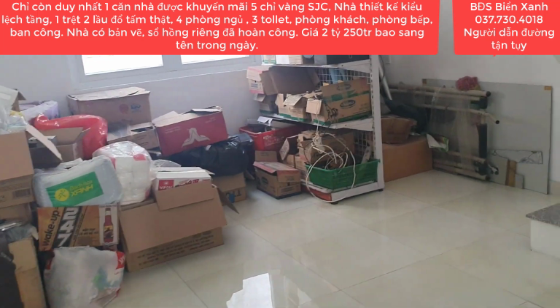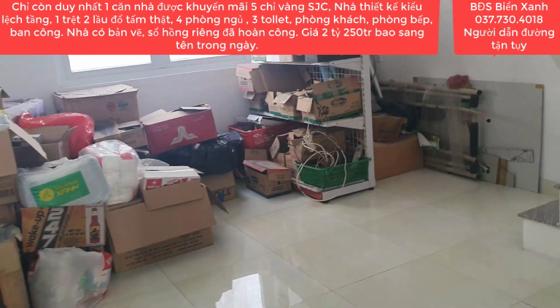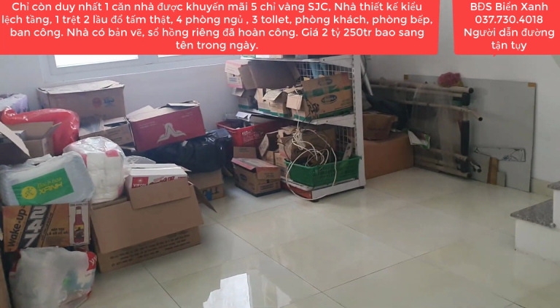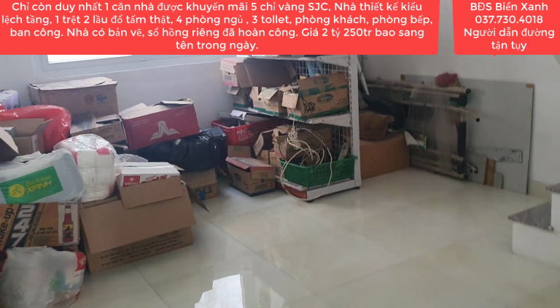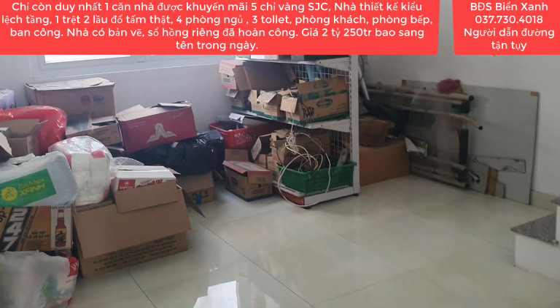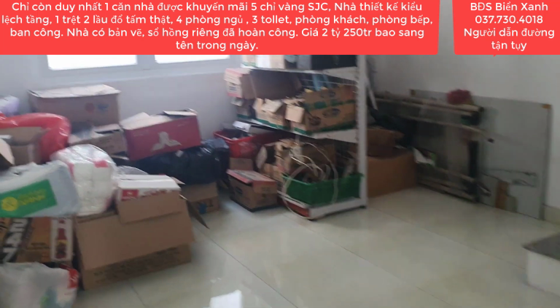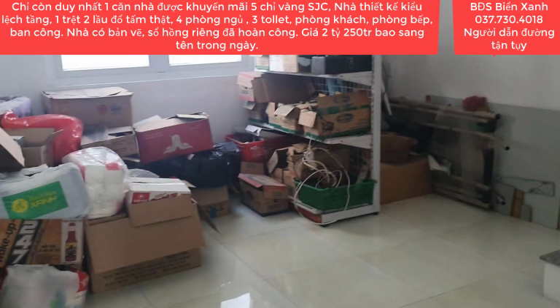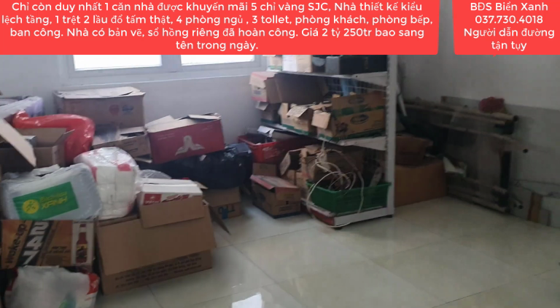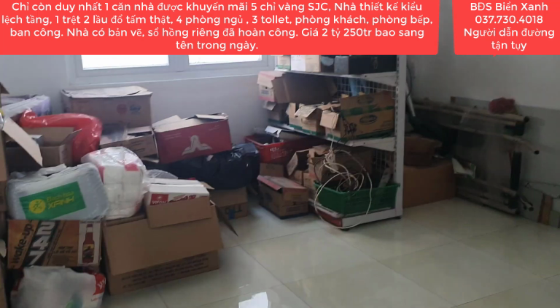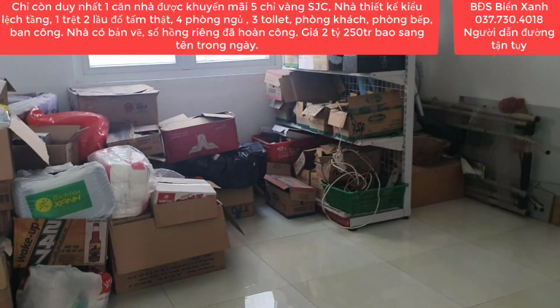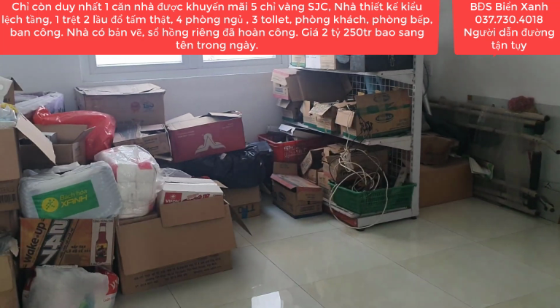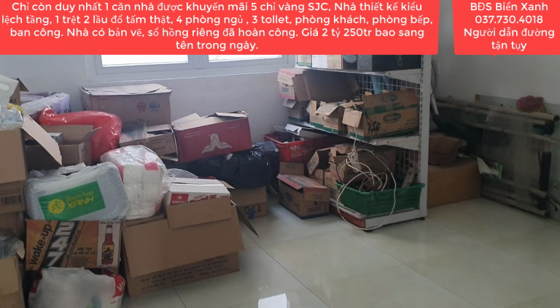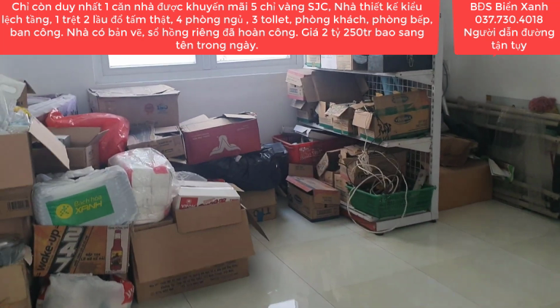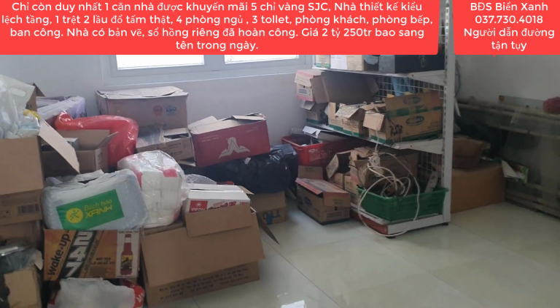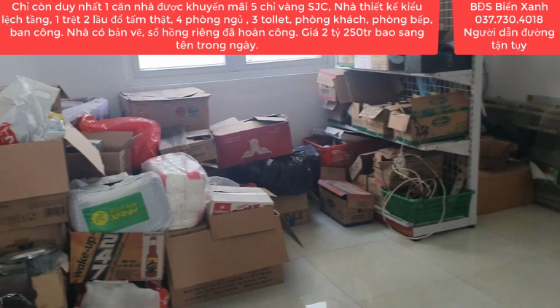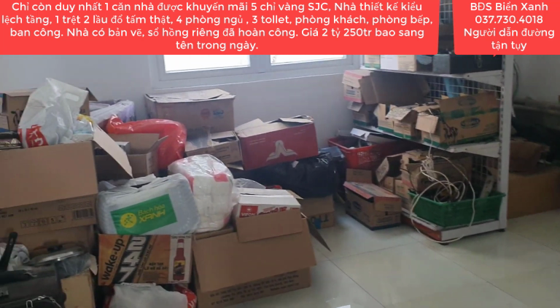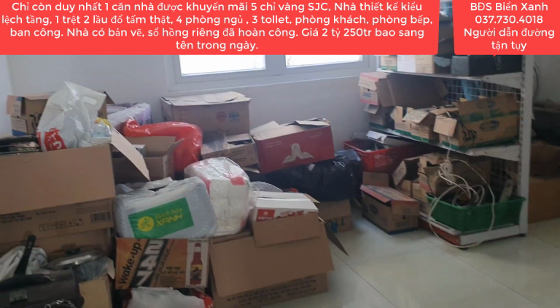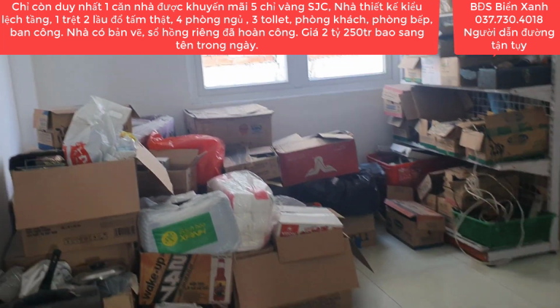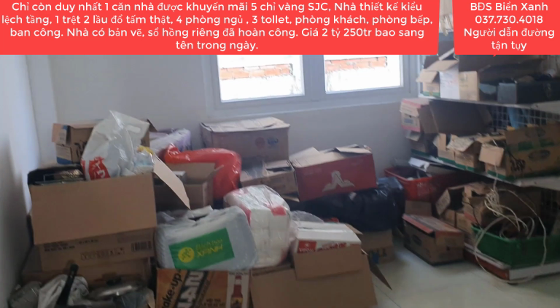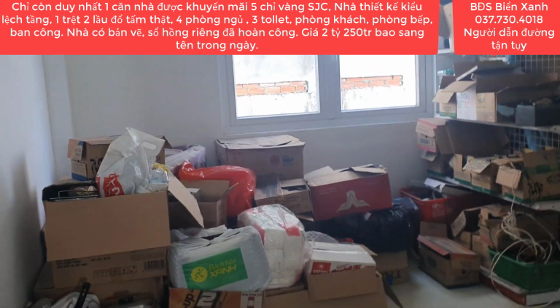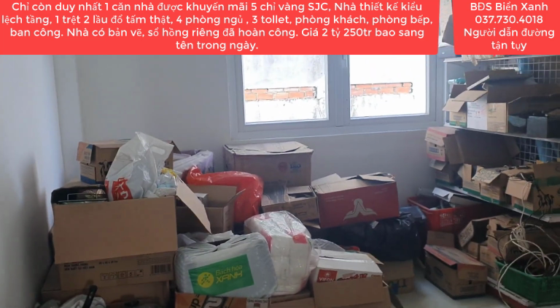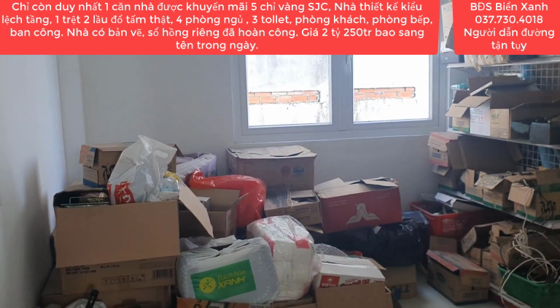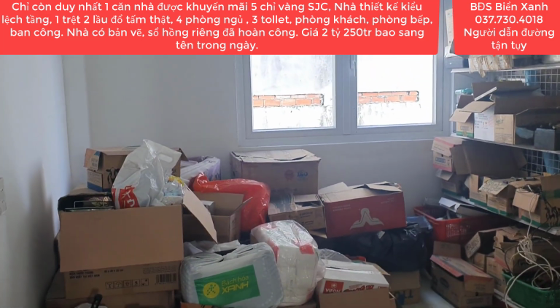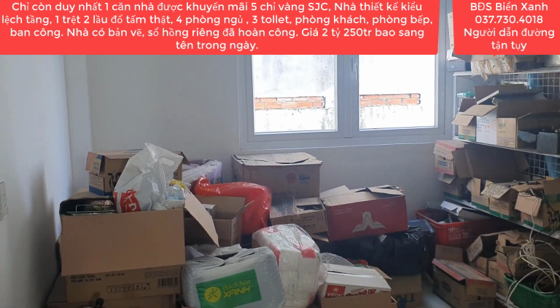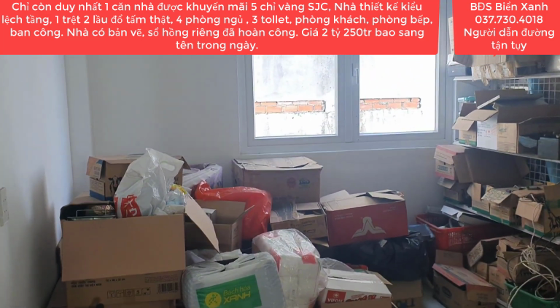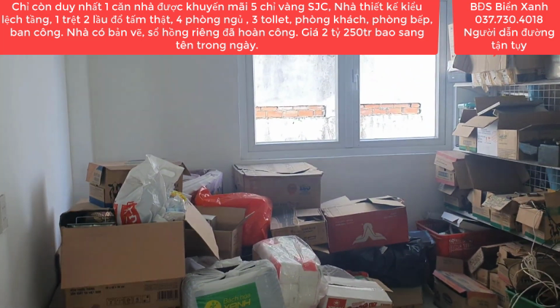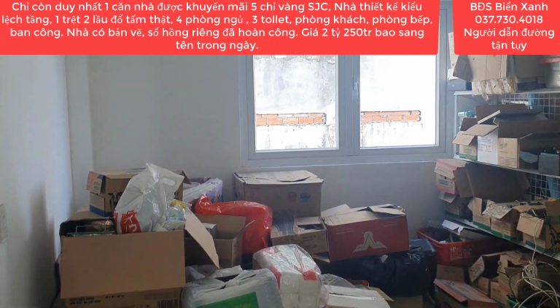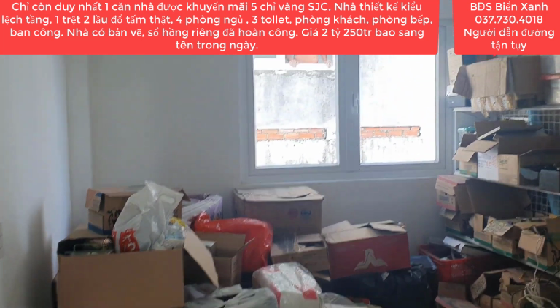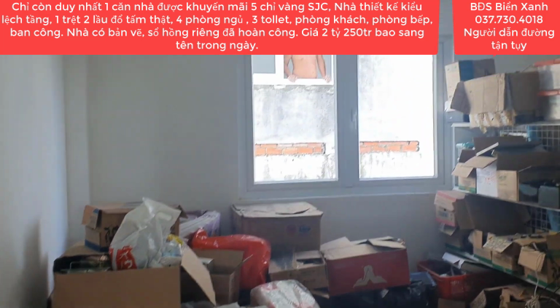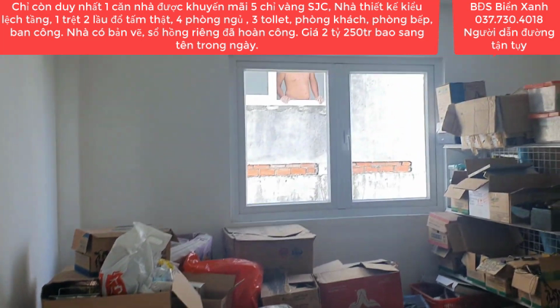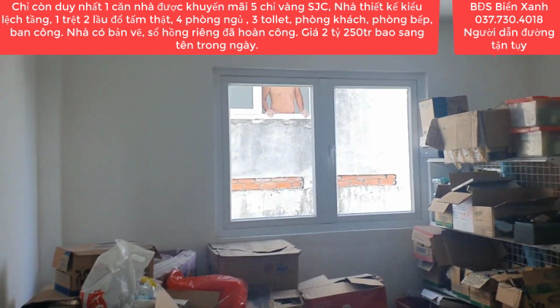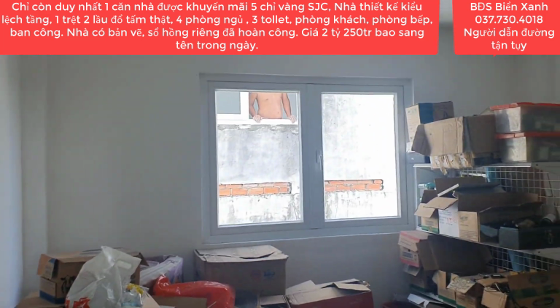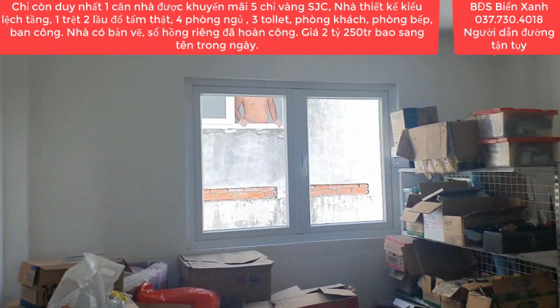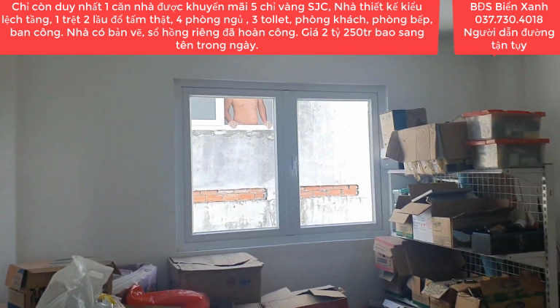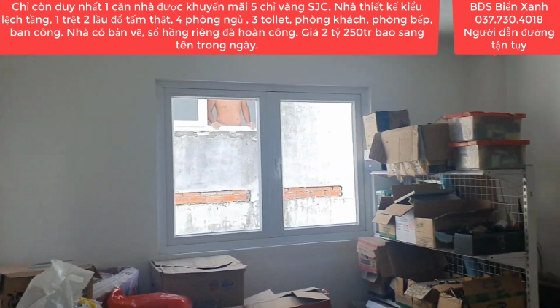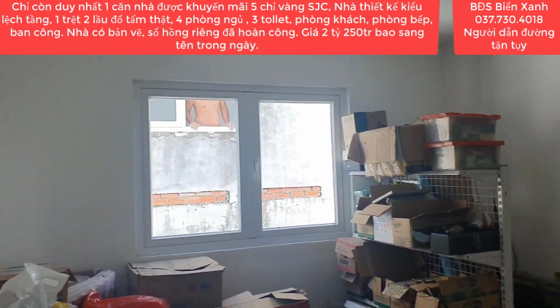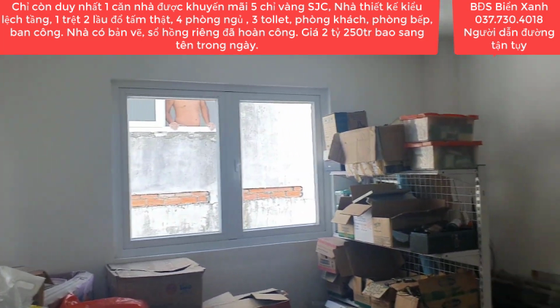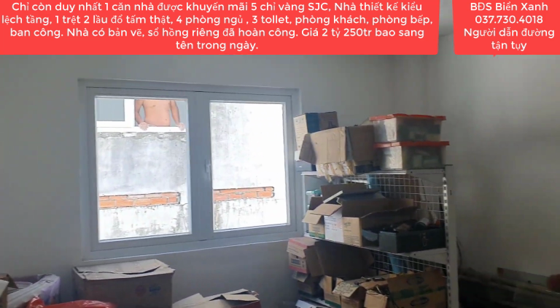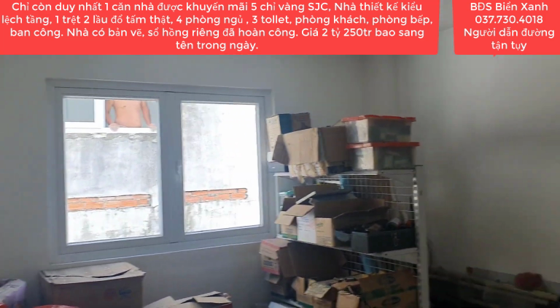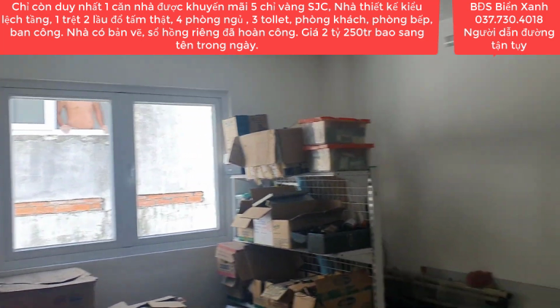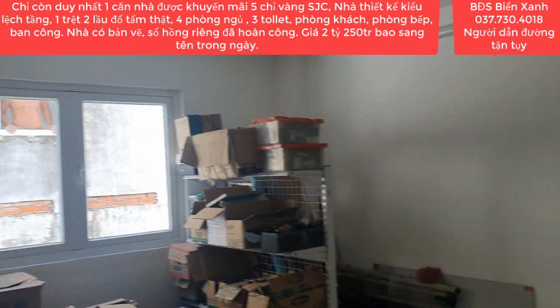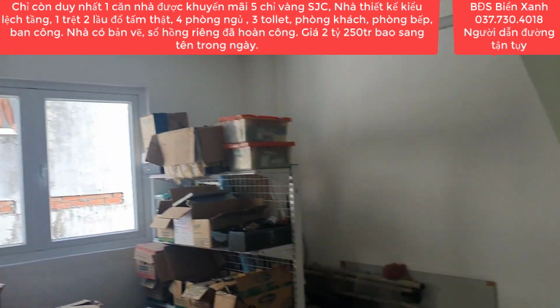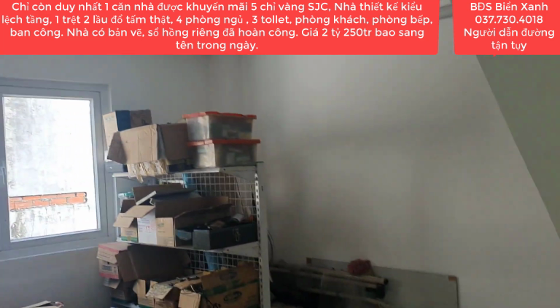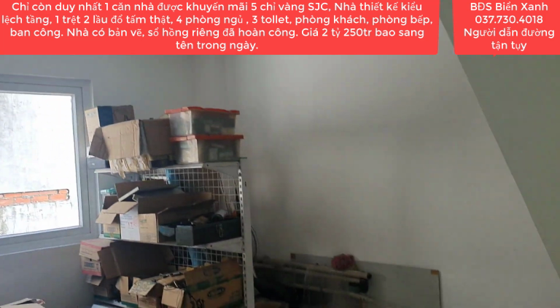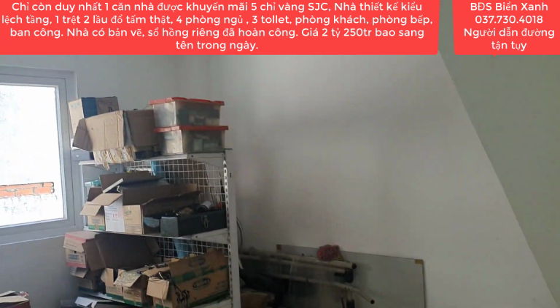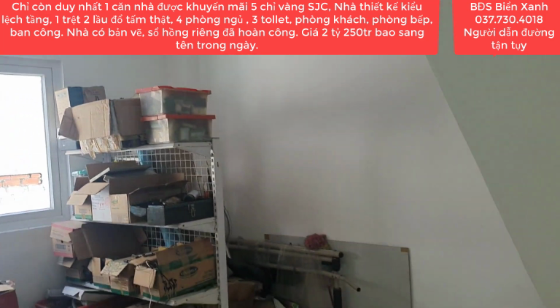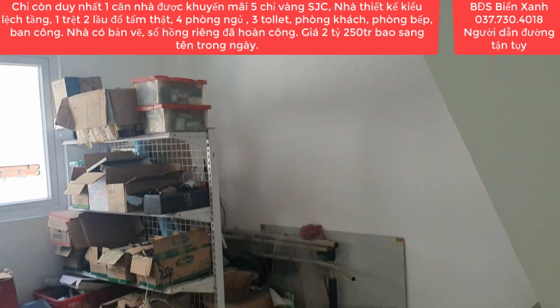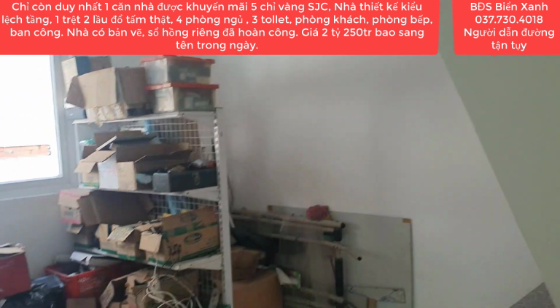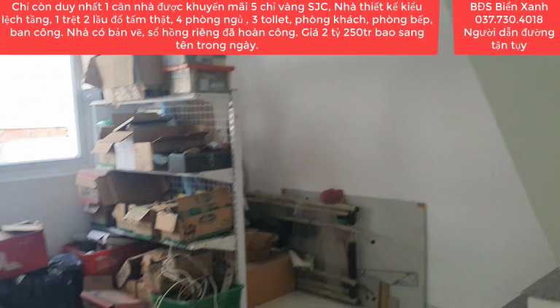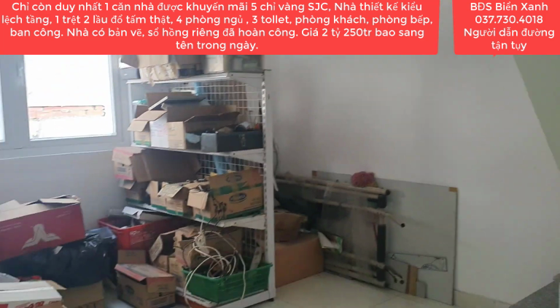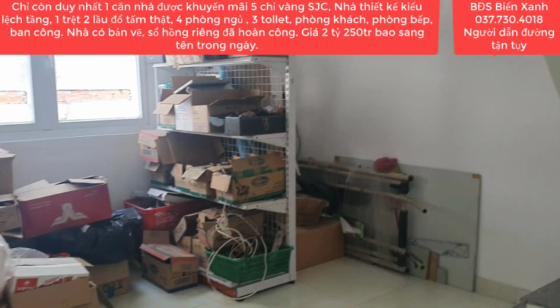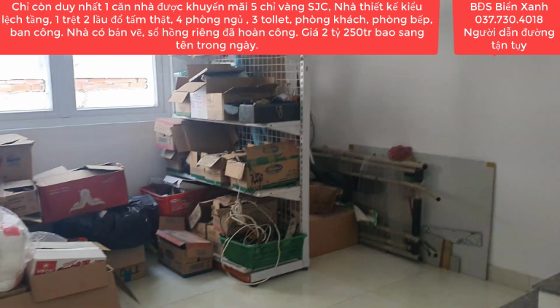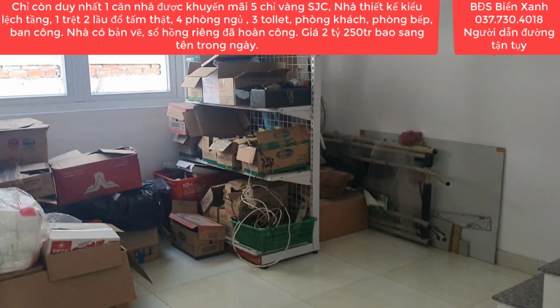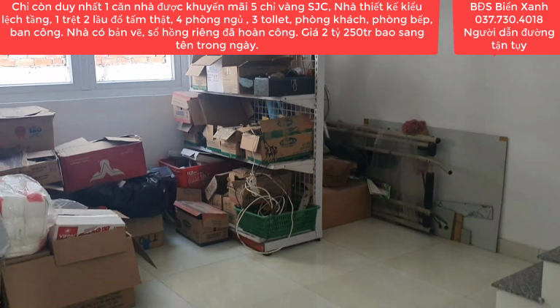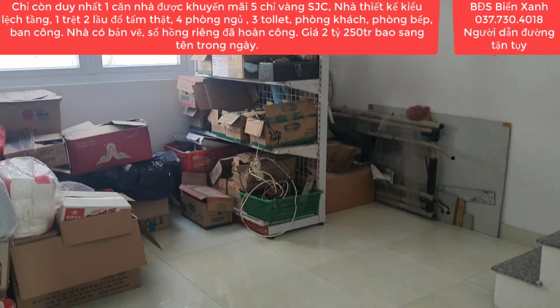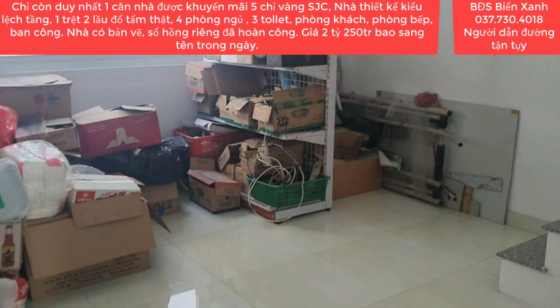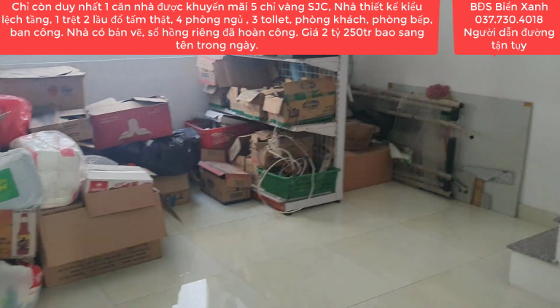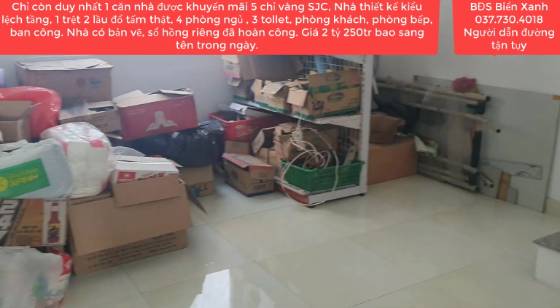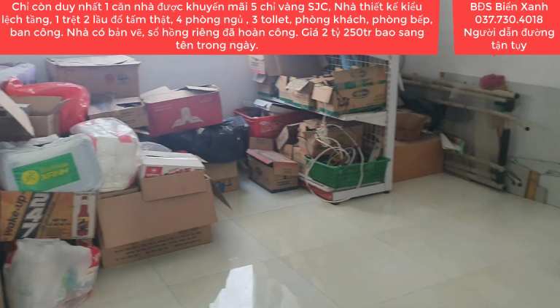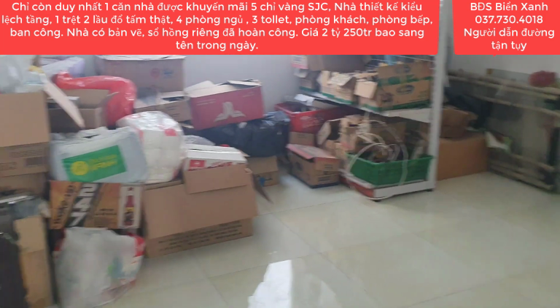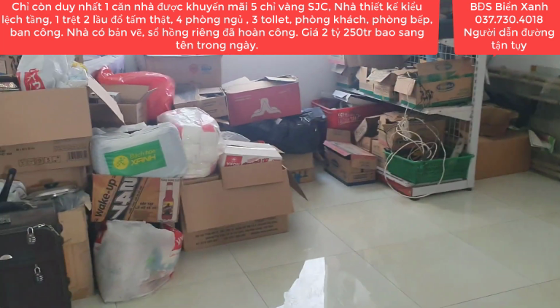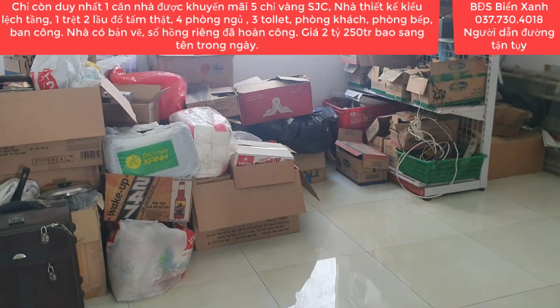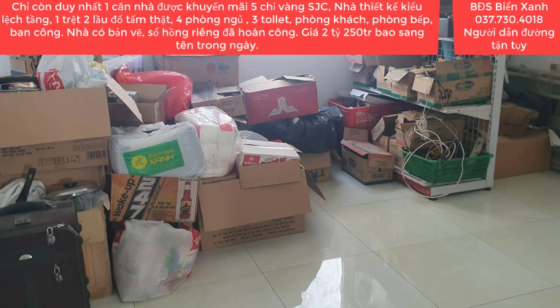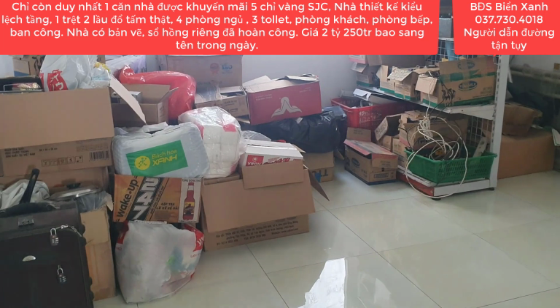Do cô chú chỉ có 2 người lớn tuổi và 1 em nữa nên nhà nhiều phòng quá ở không hết, cho nên căn phòng này cô để làm kho chứa đồ.